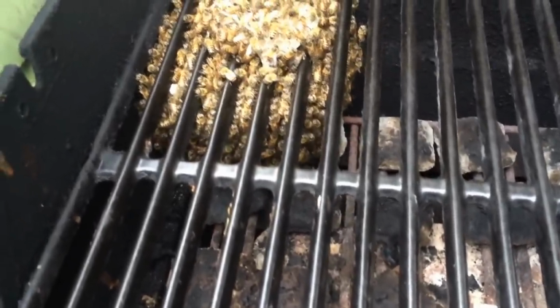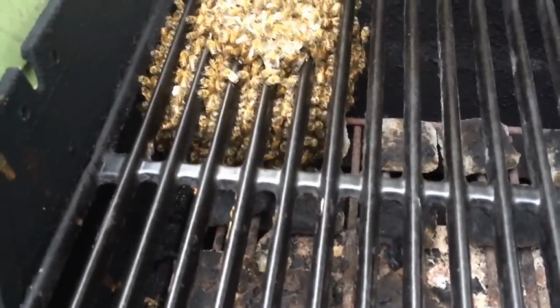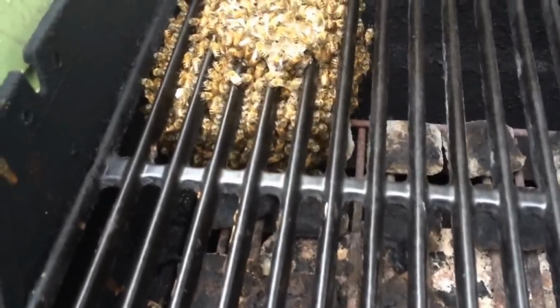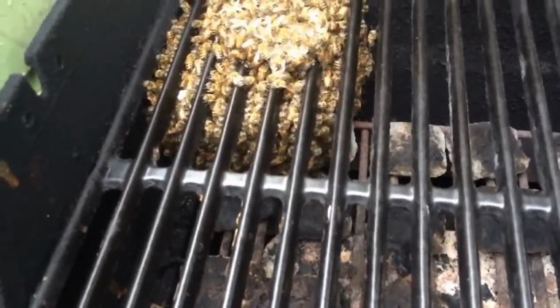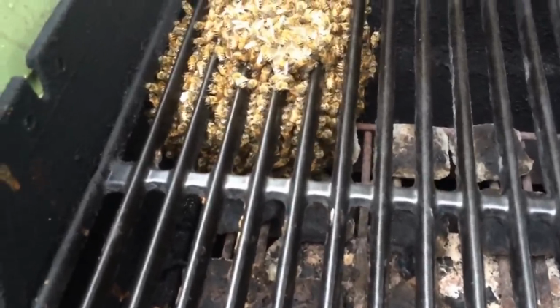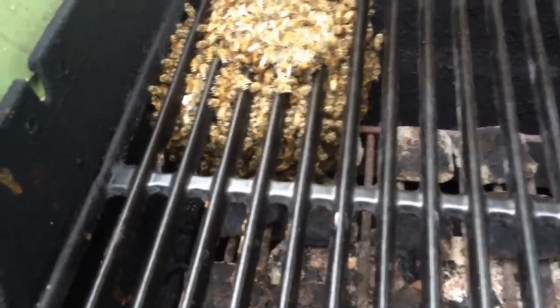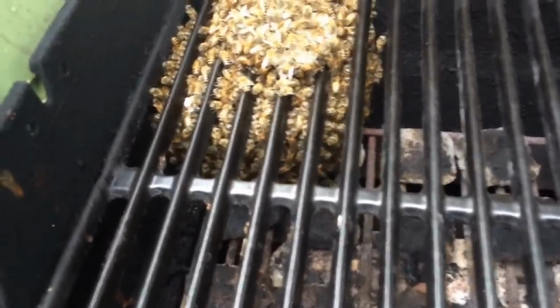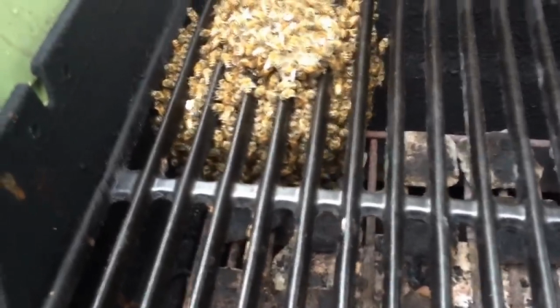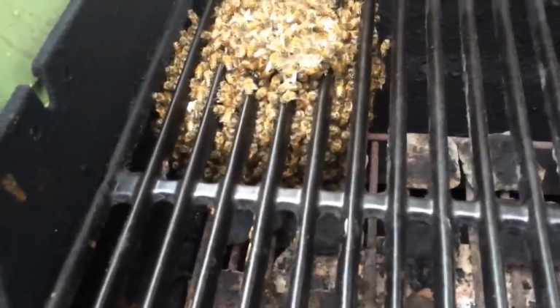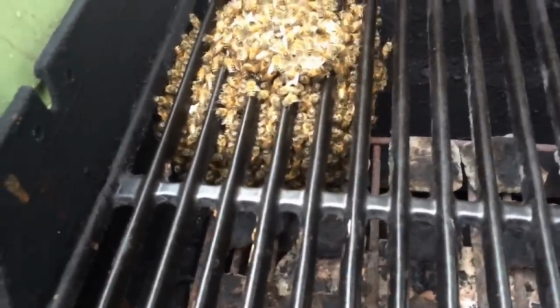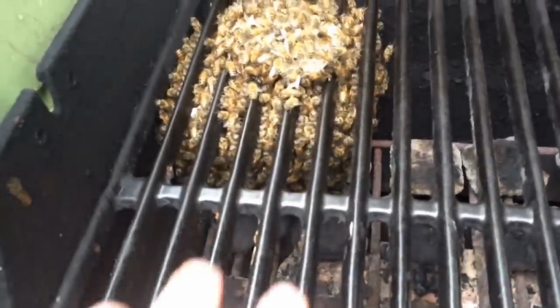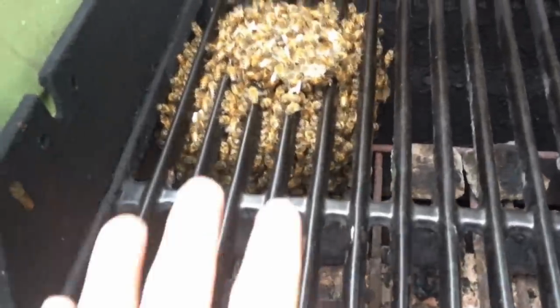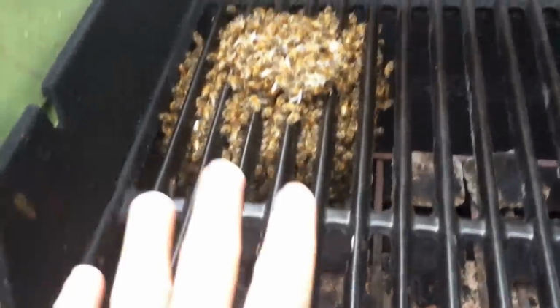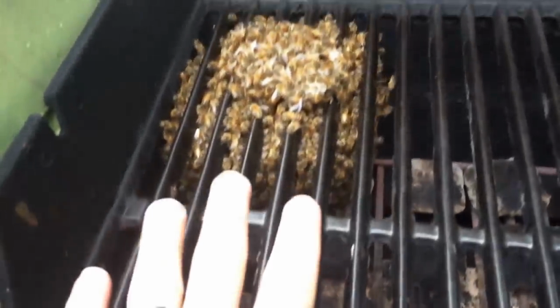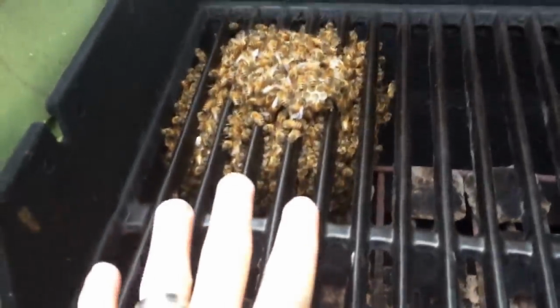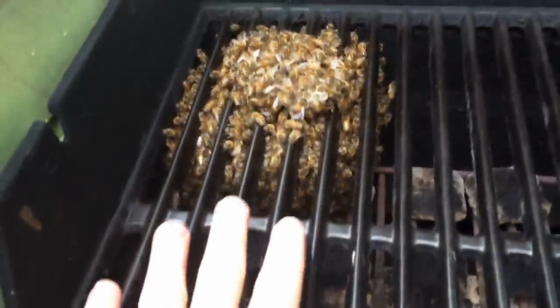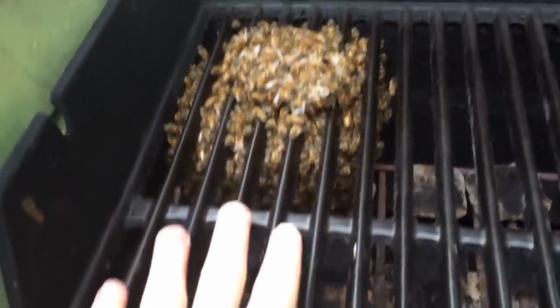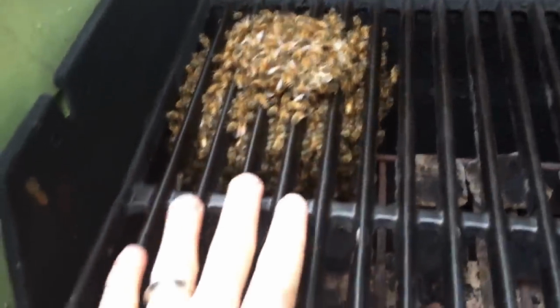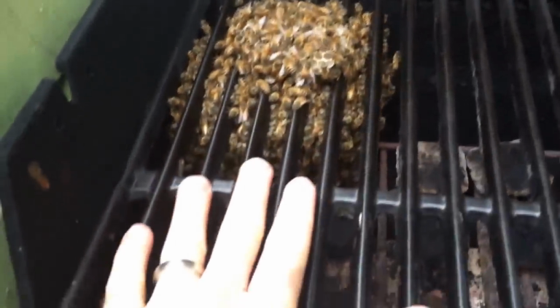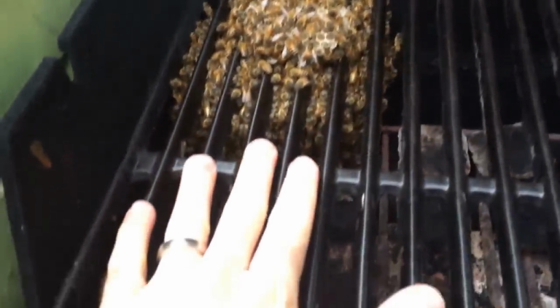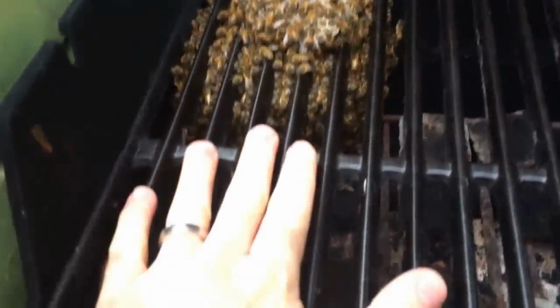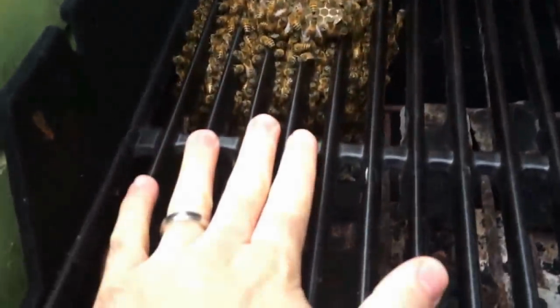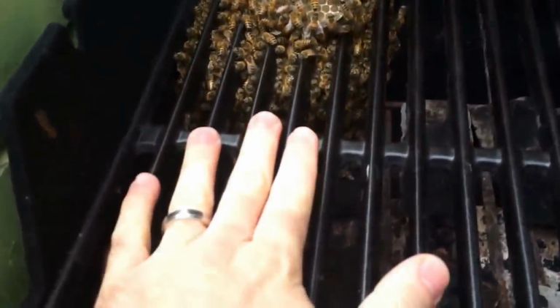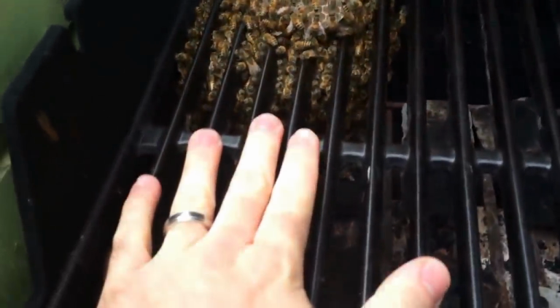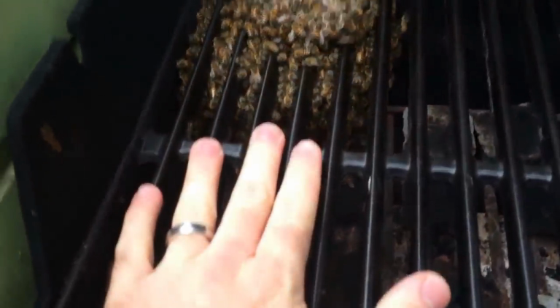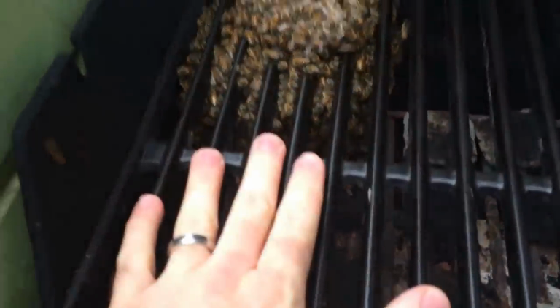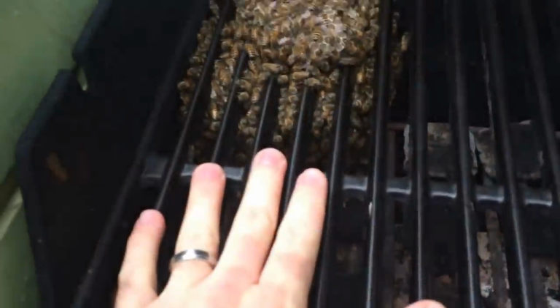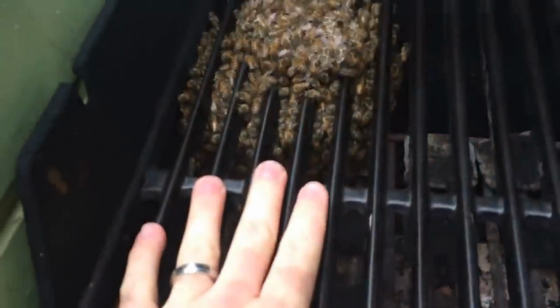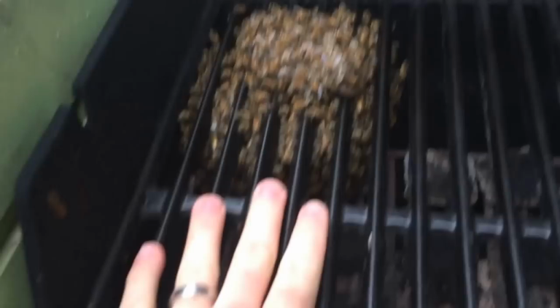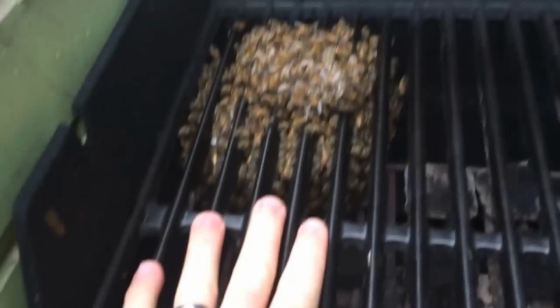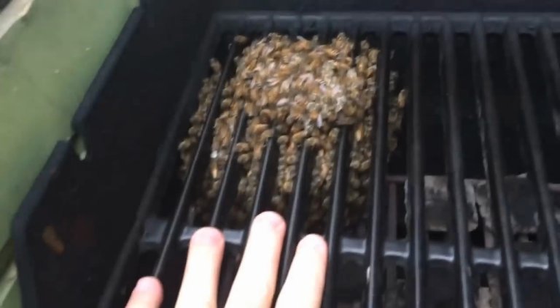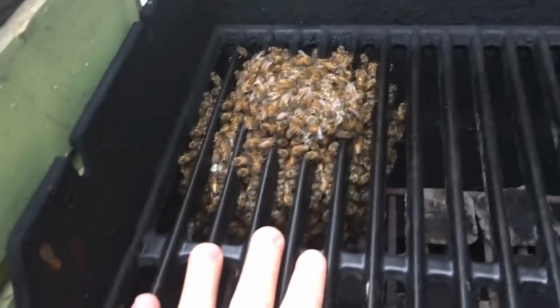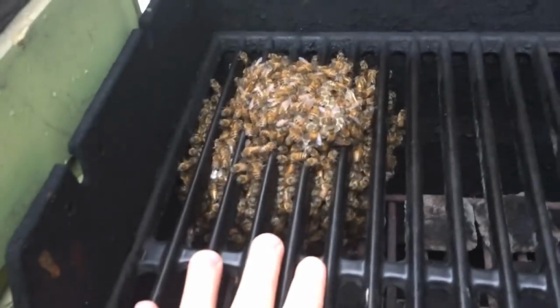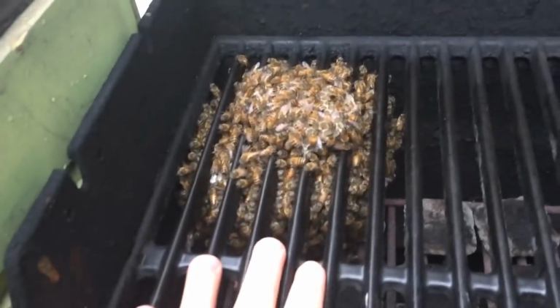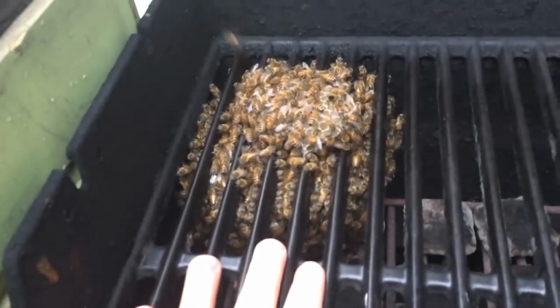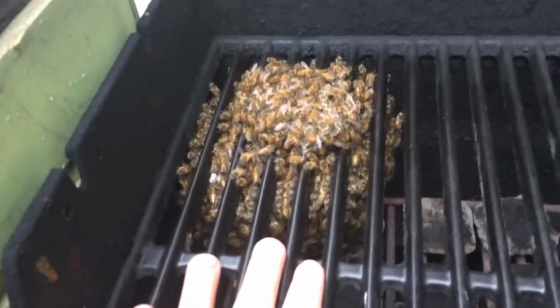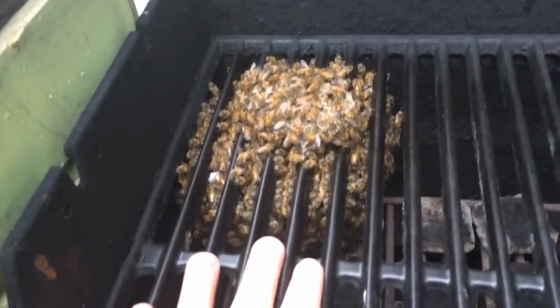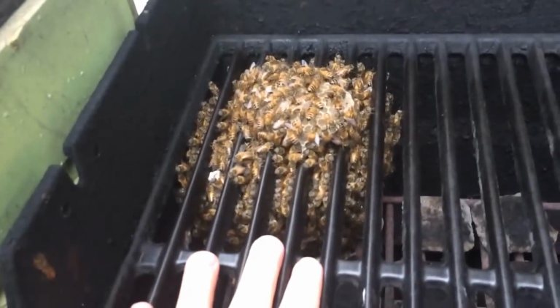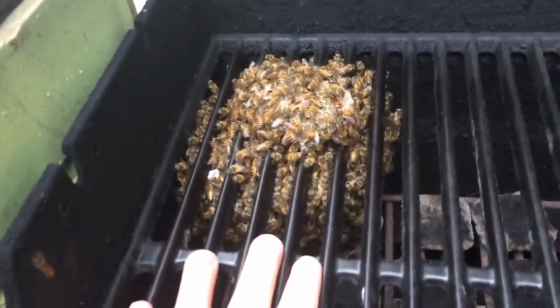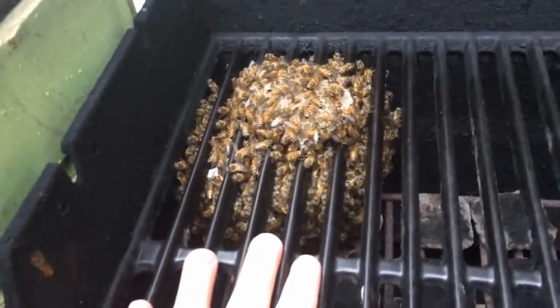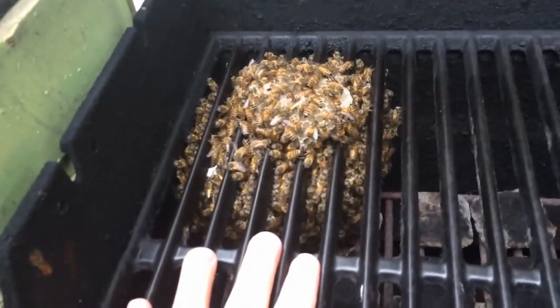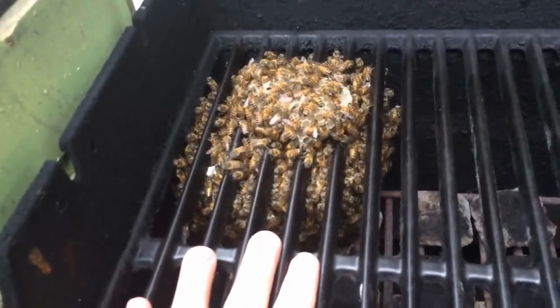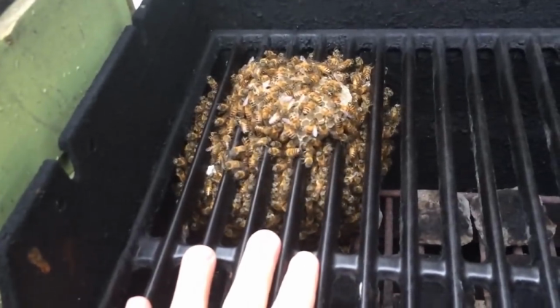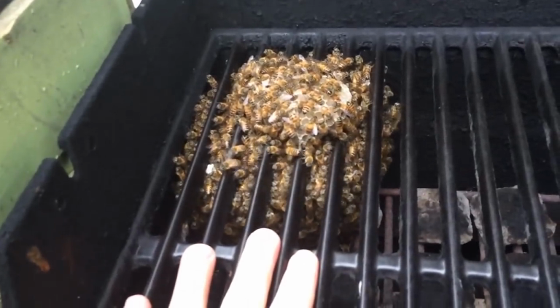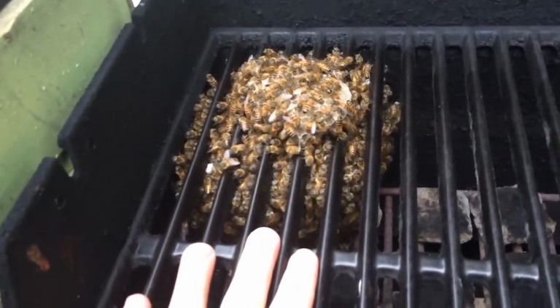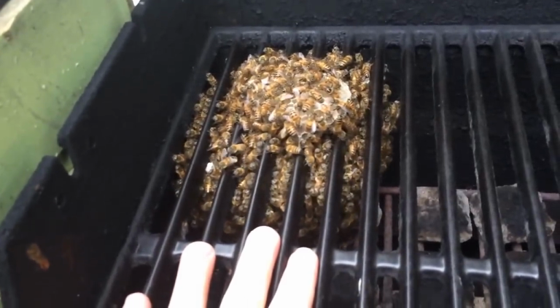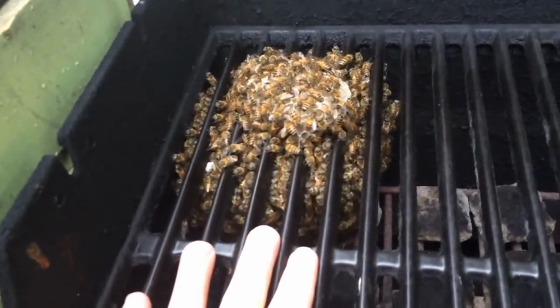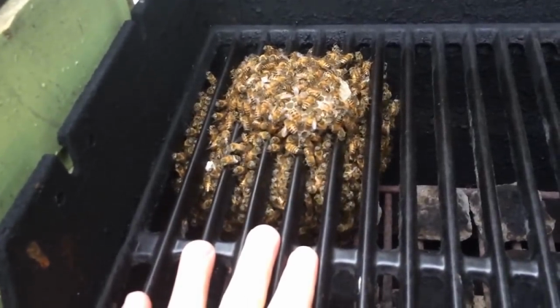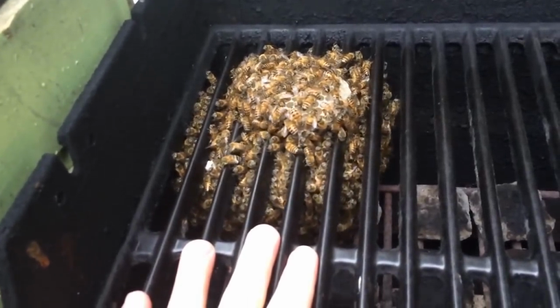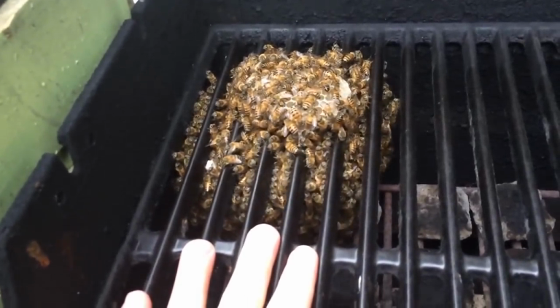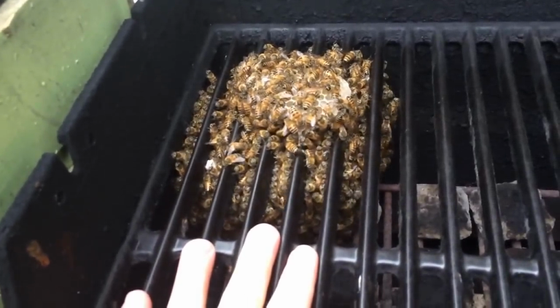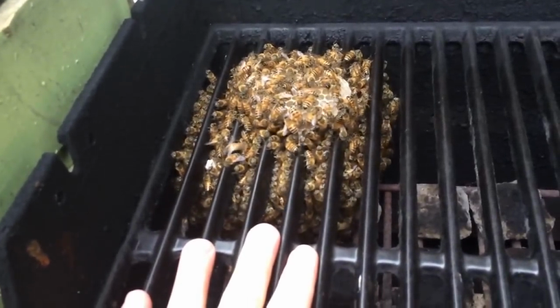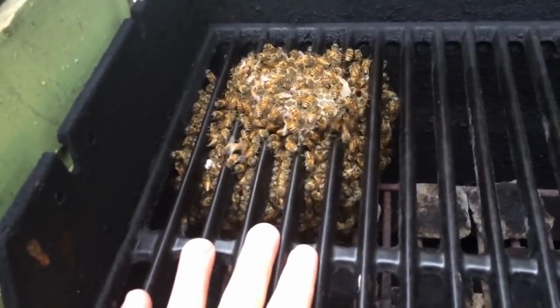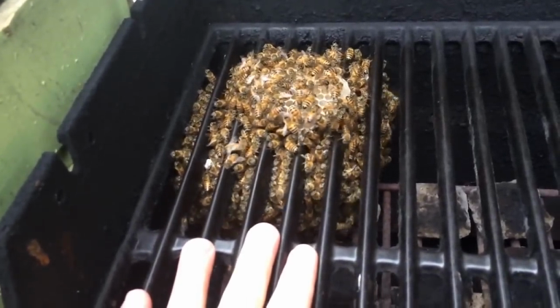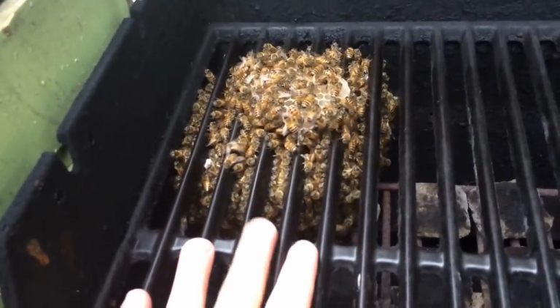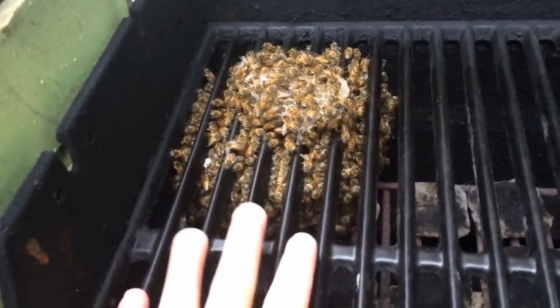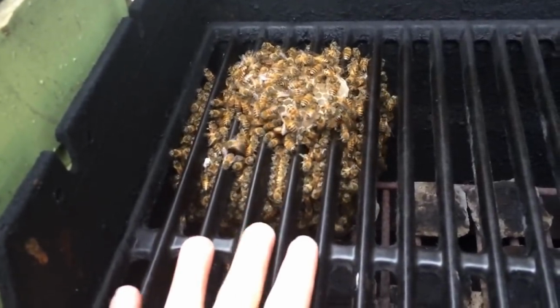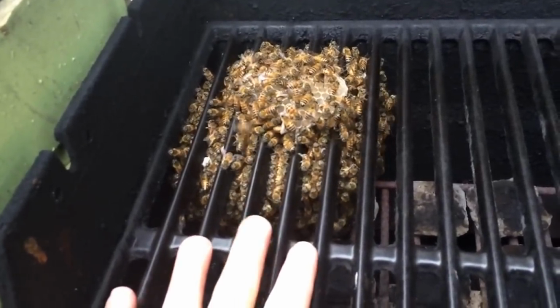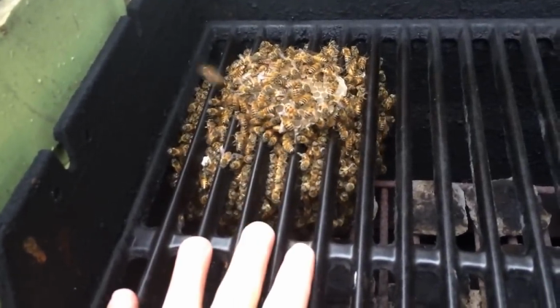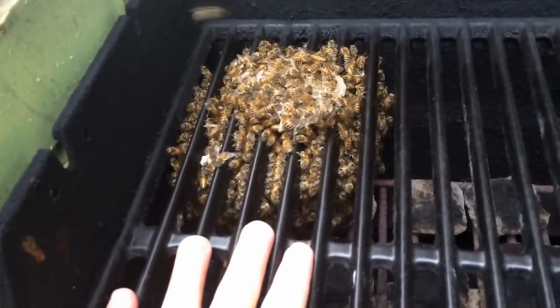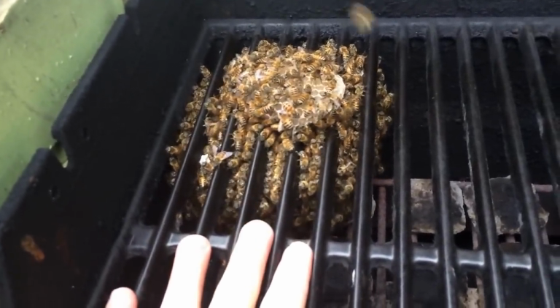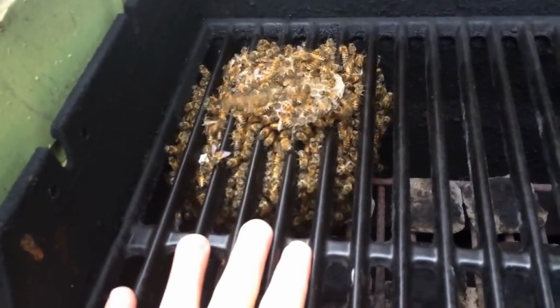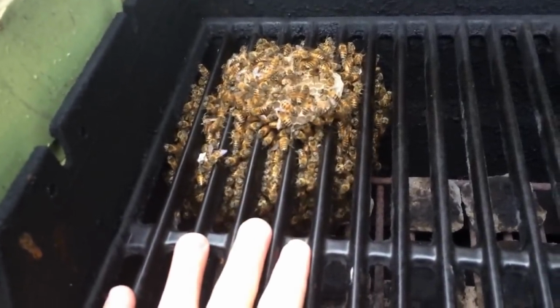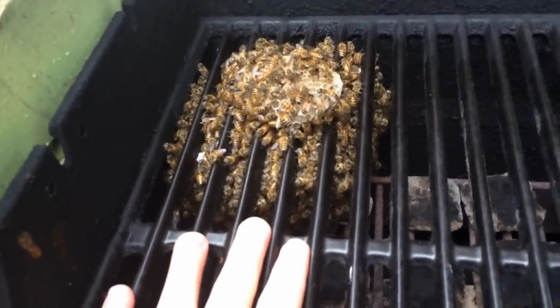Now this is just a small swarm. Against the size of my hand, it's maybe the size of a large grapefruit — small cantaloupe somewhere in there — maybe about a pound and a half of bees.